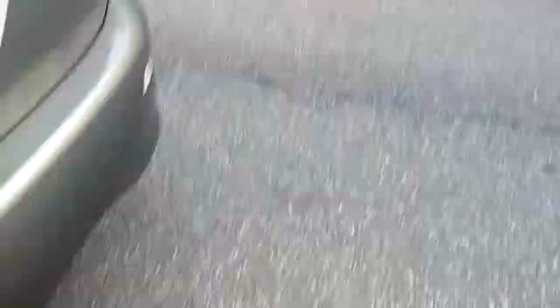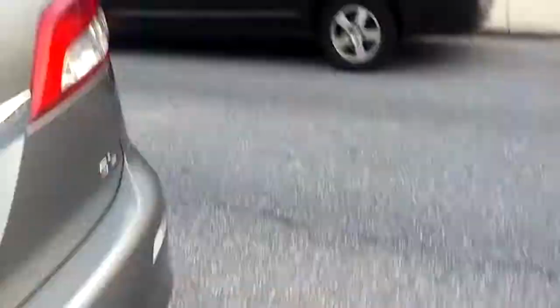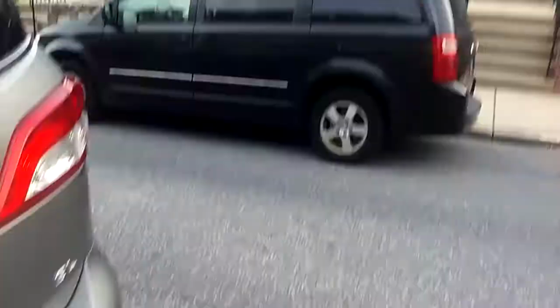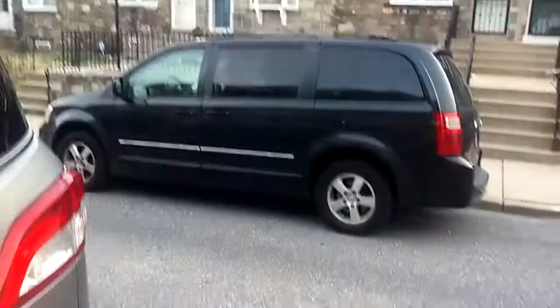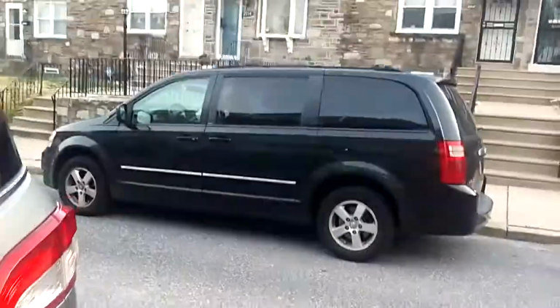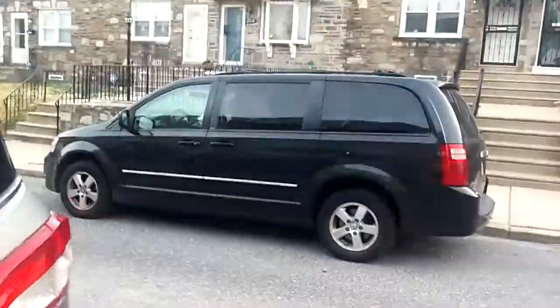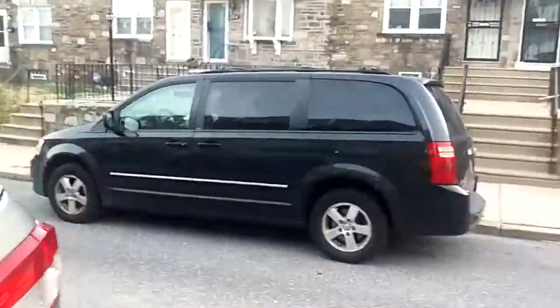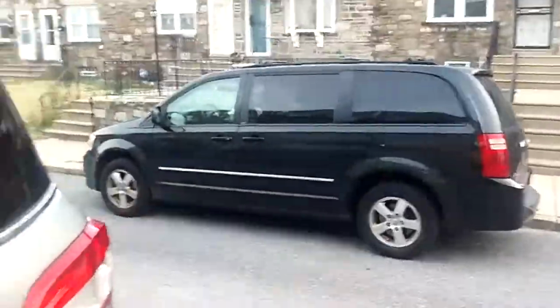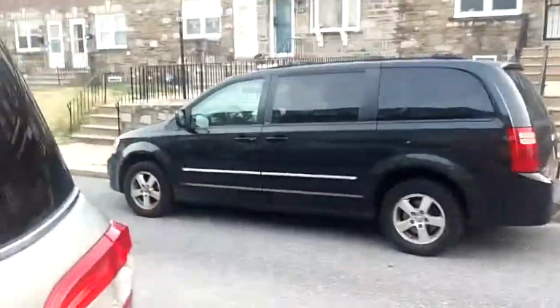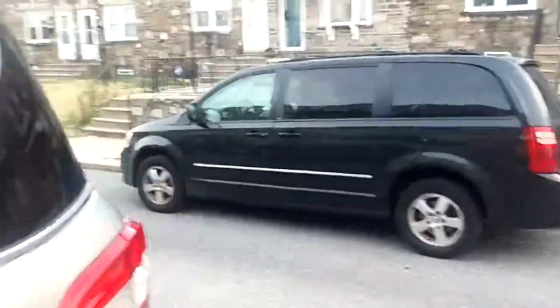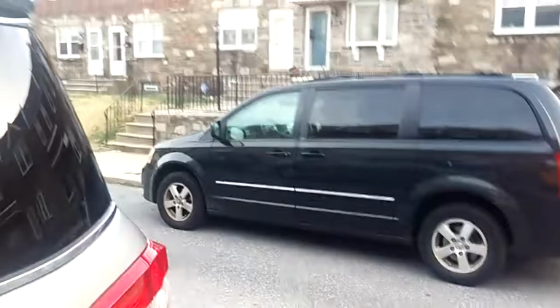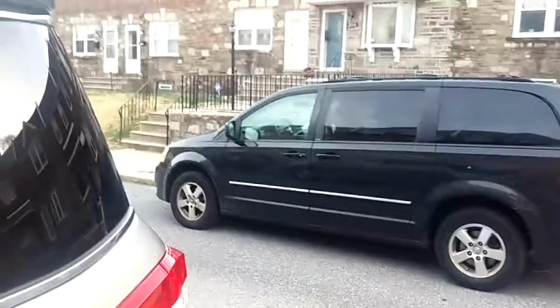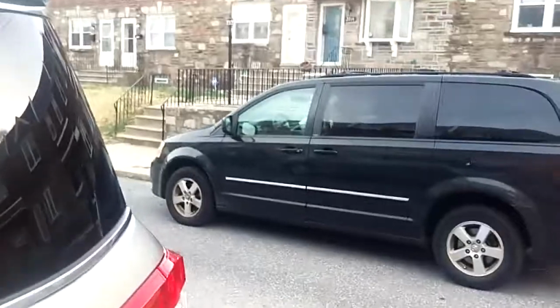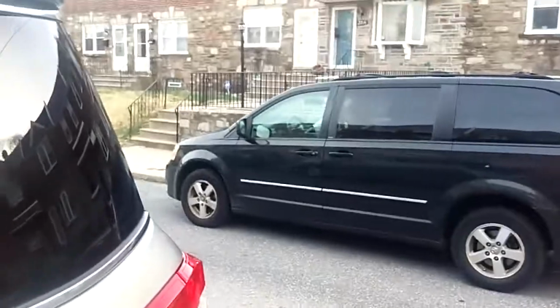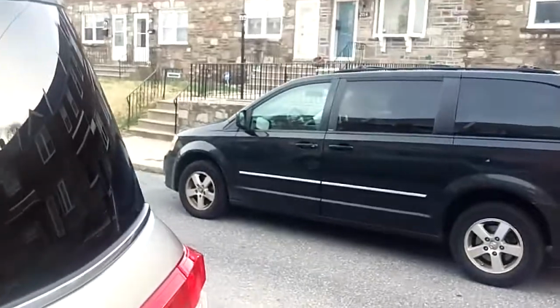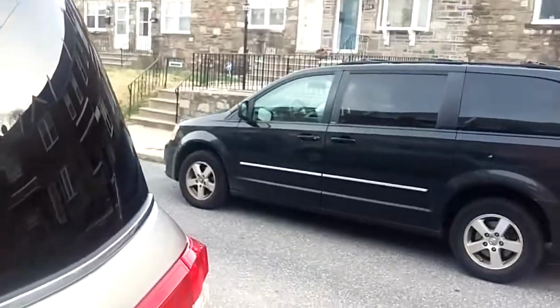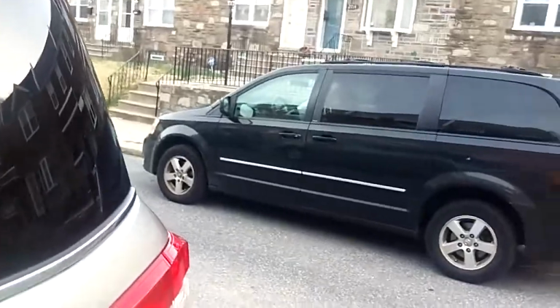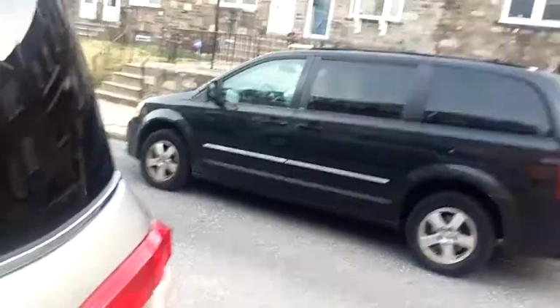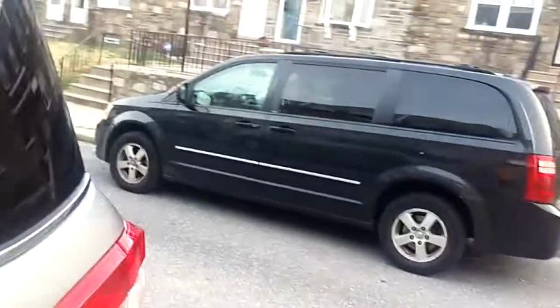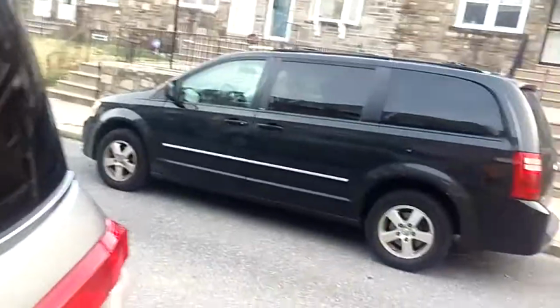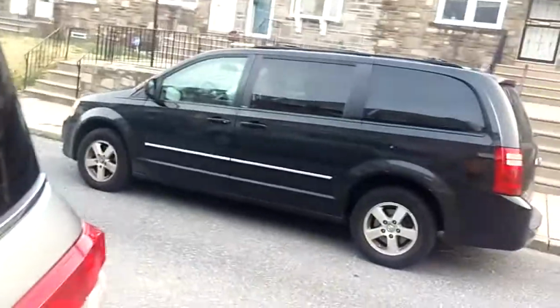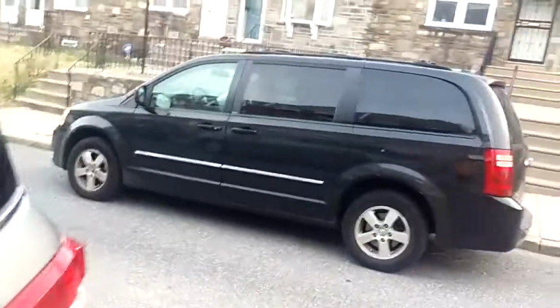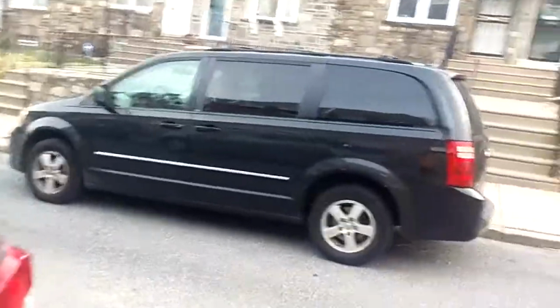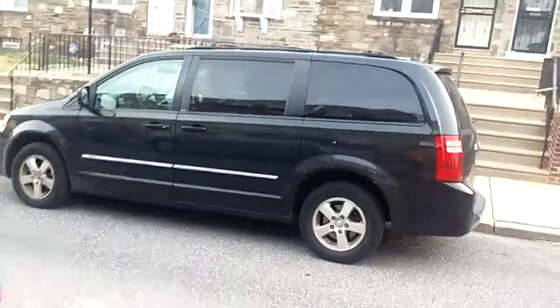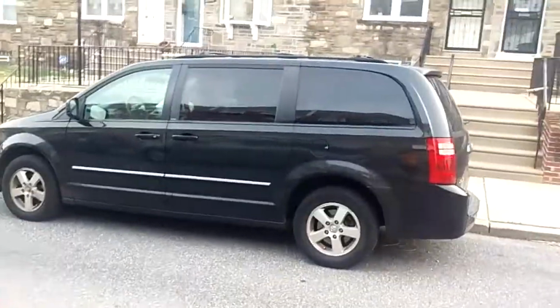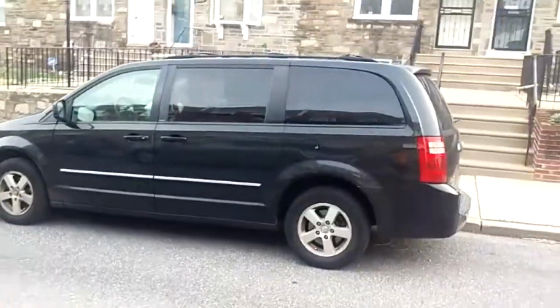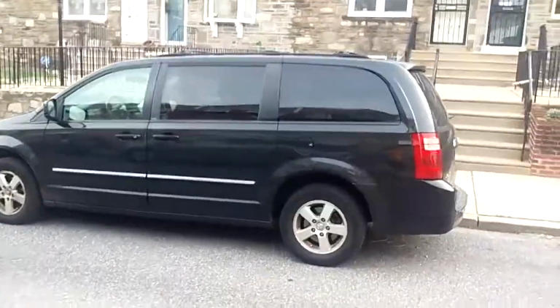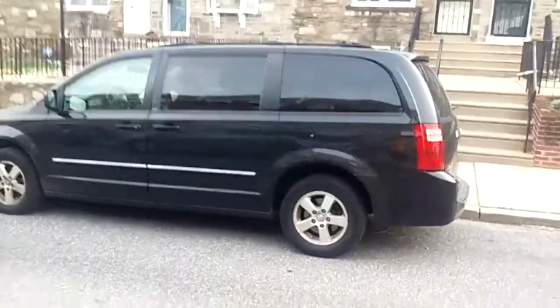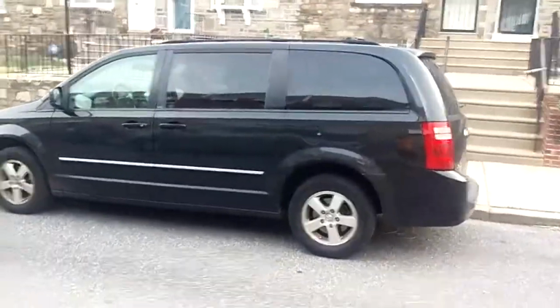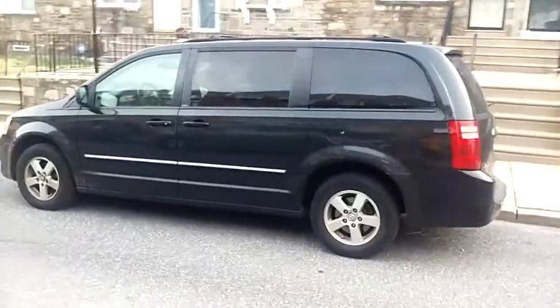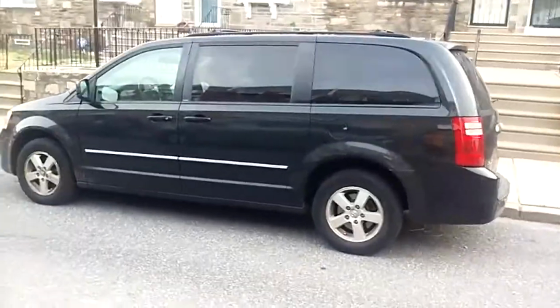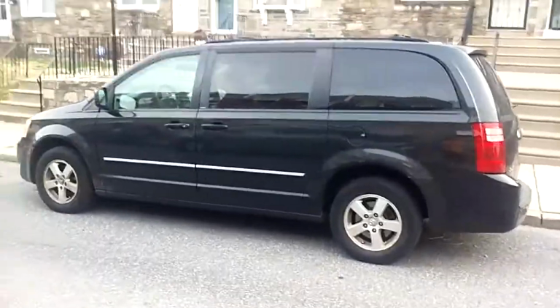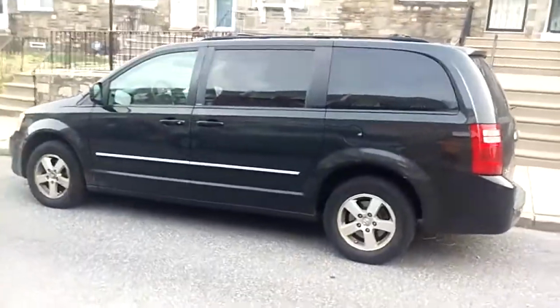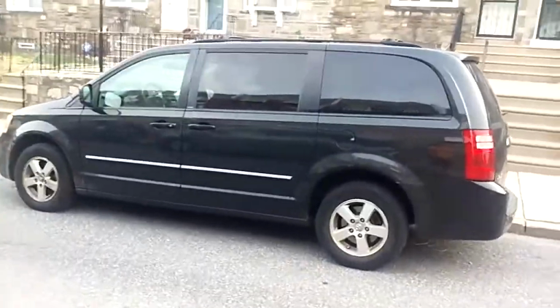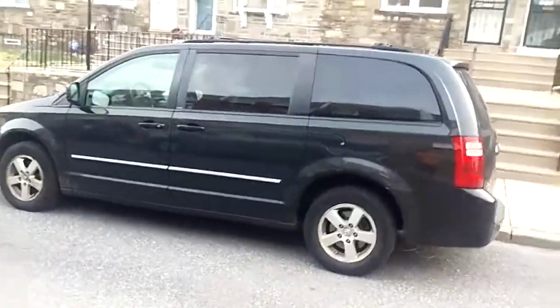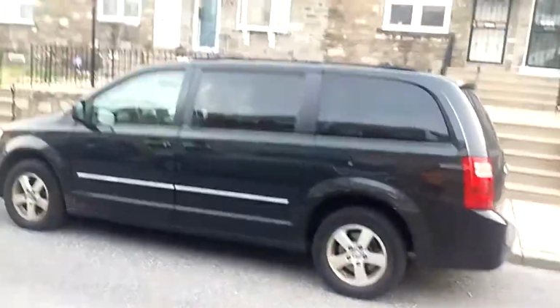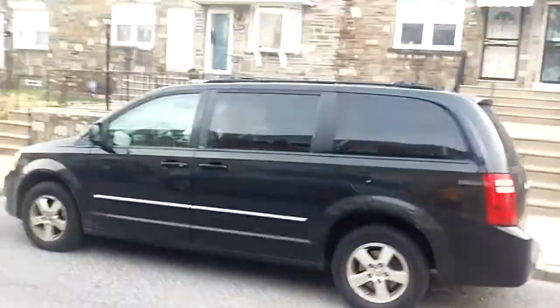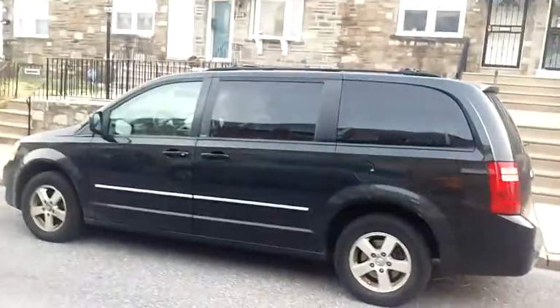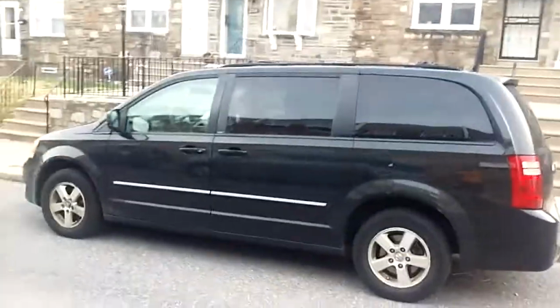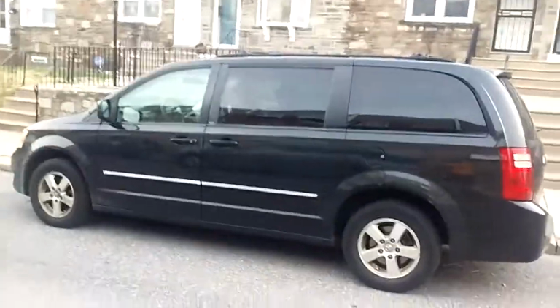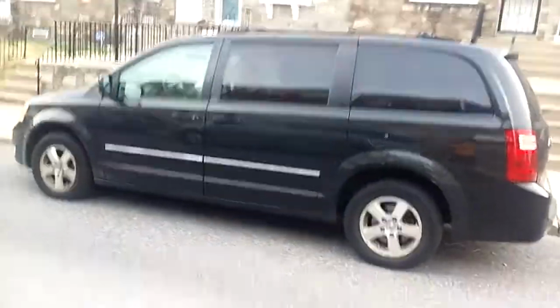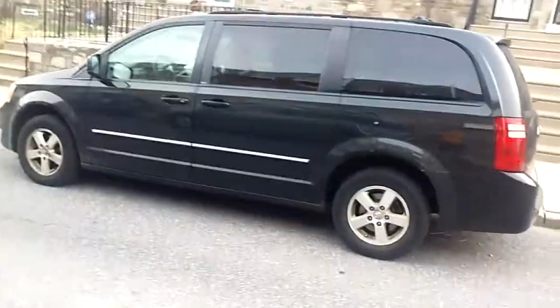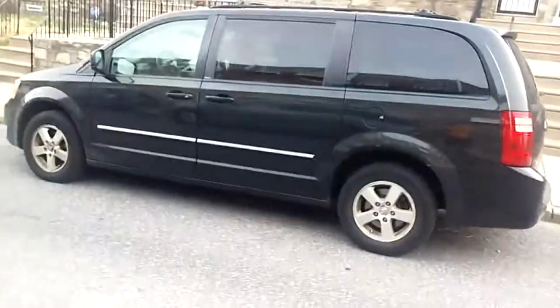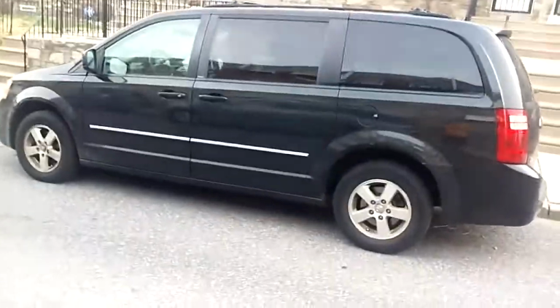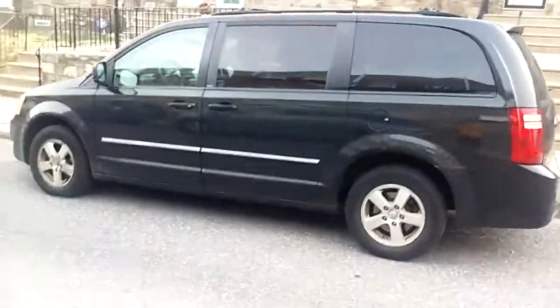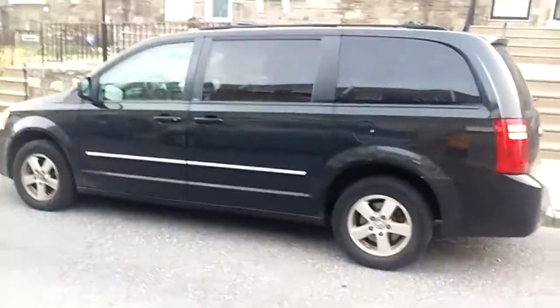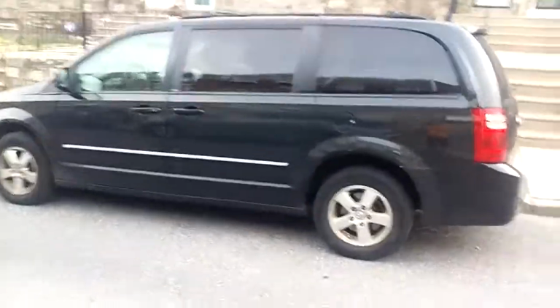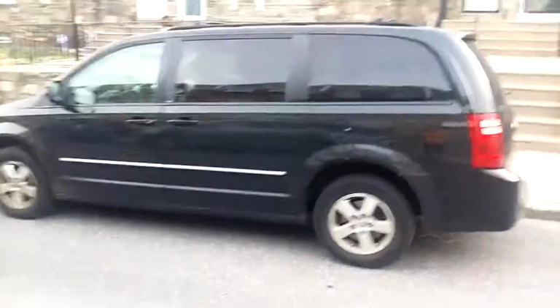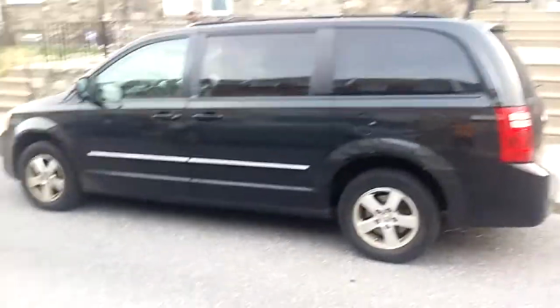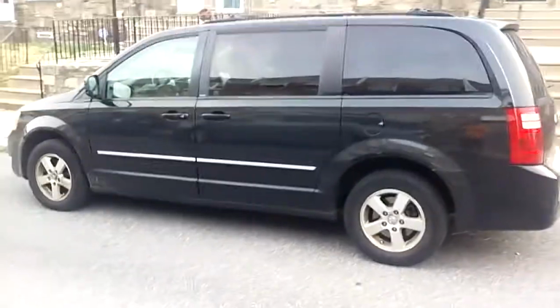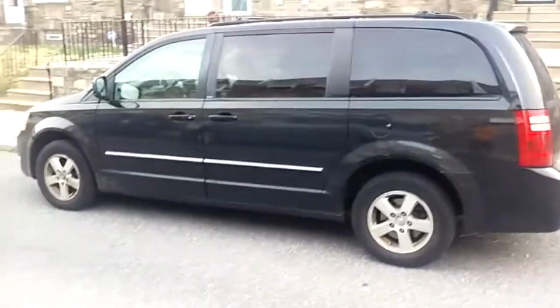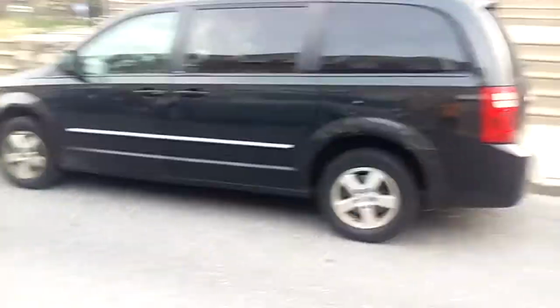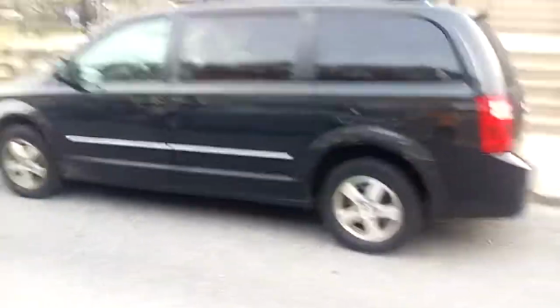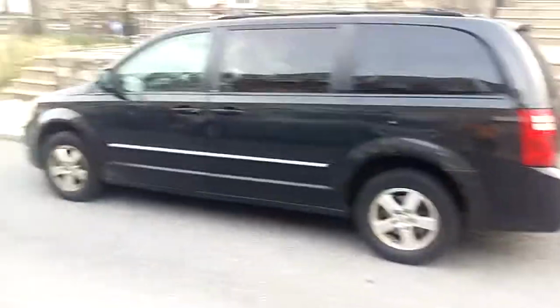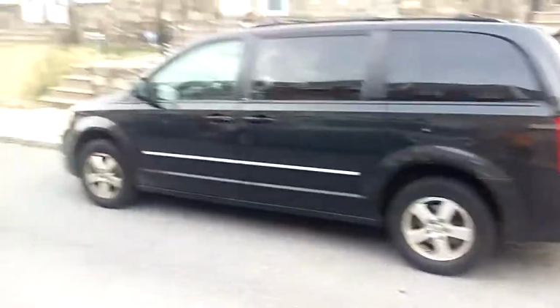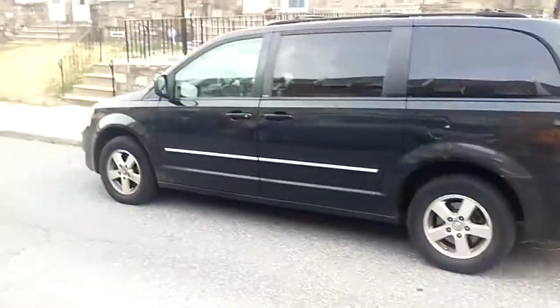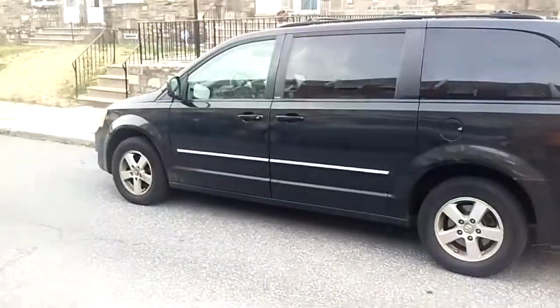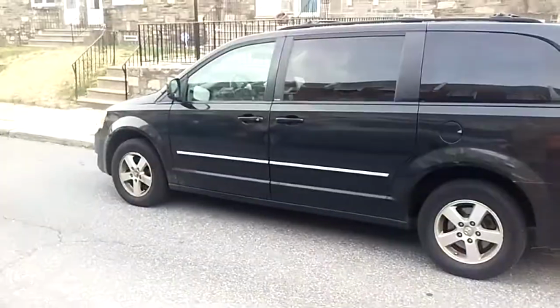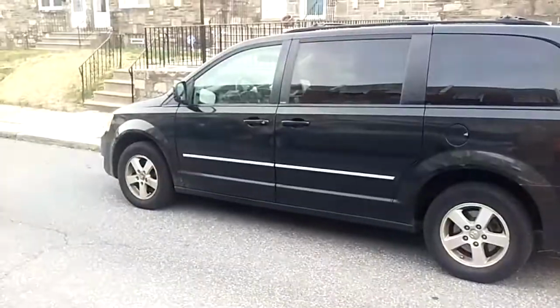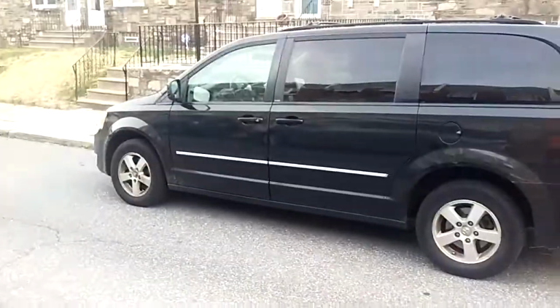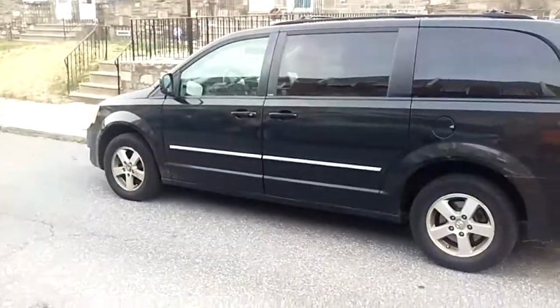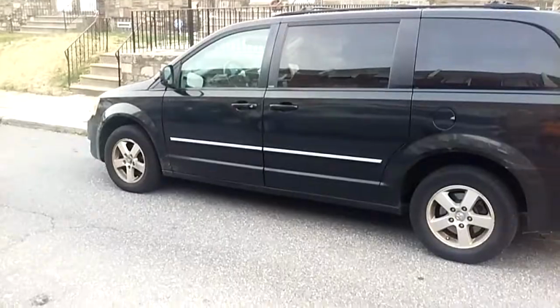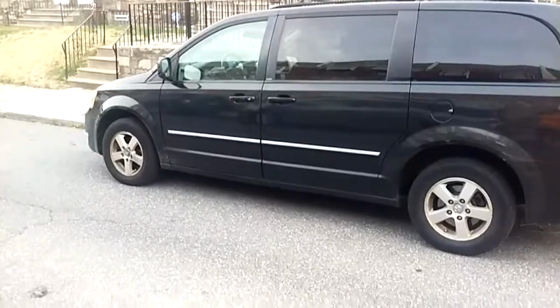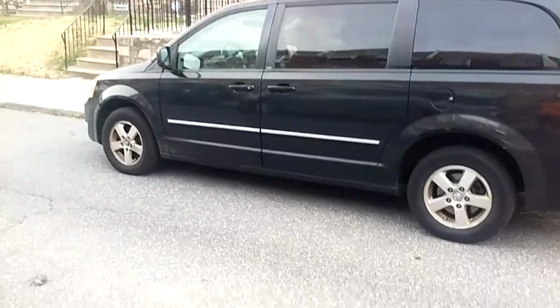There's the van over here. We're going to put that in storage because it's going to be used for a work van.